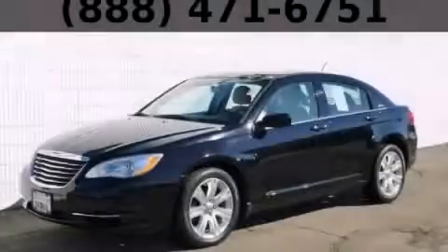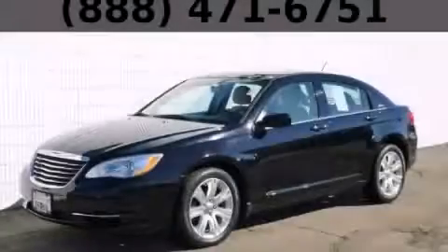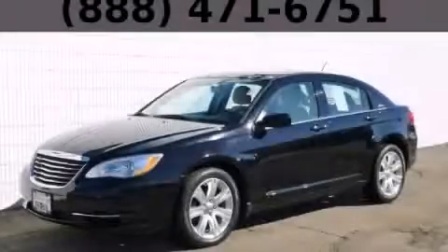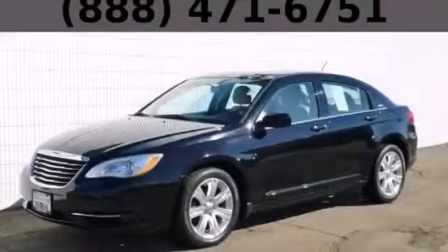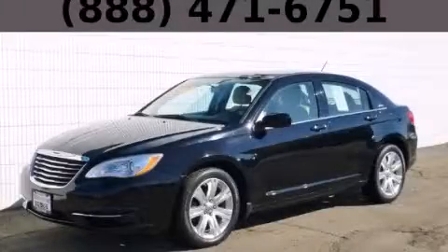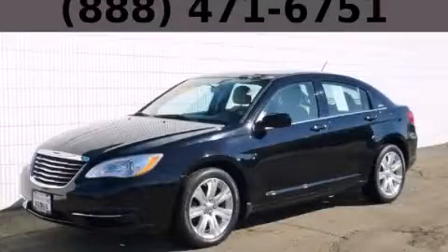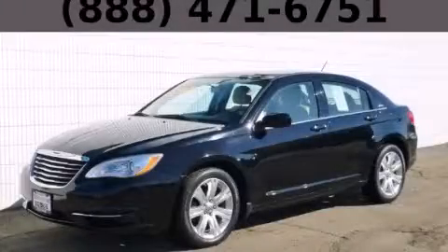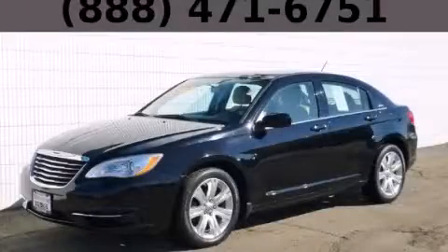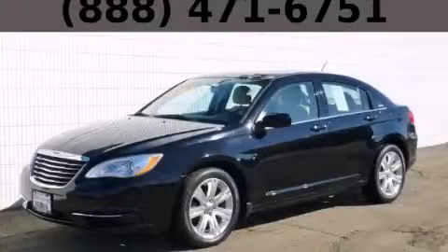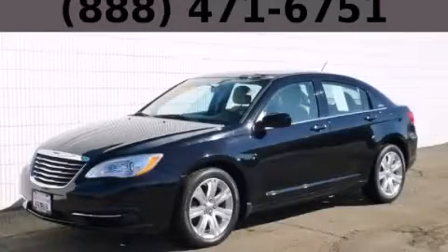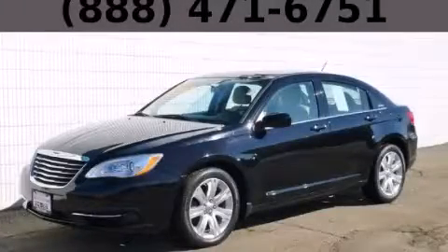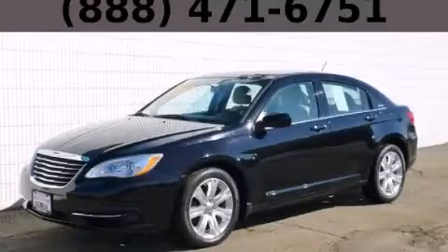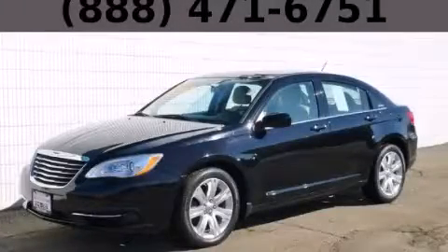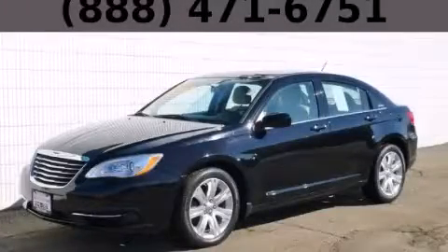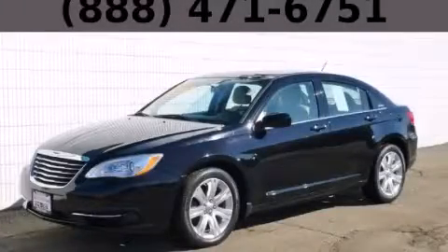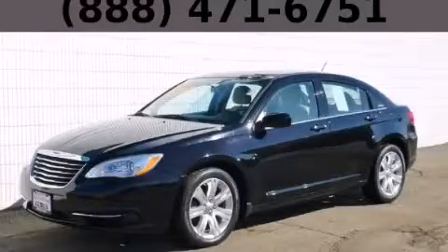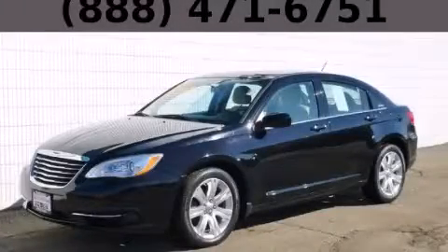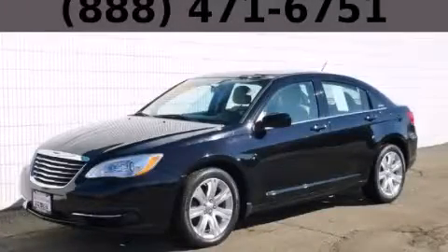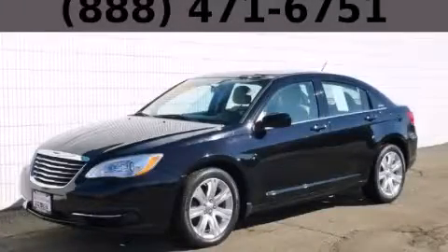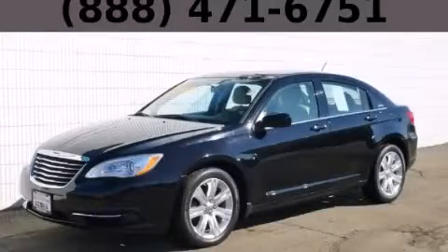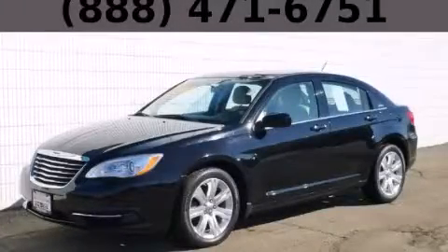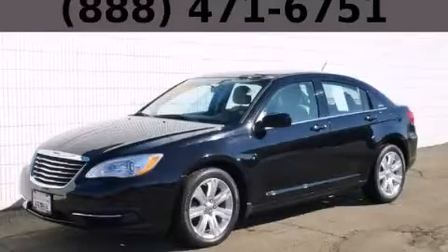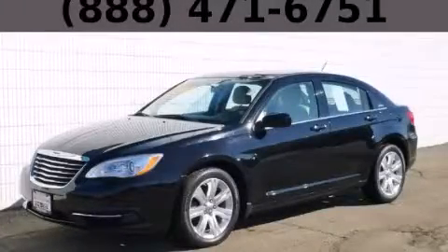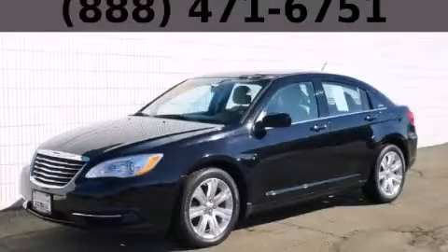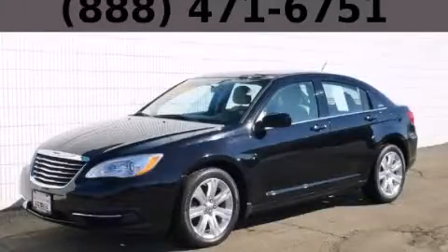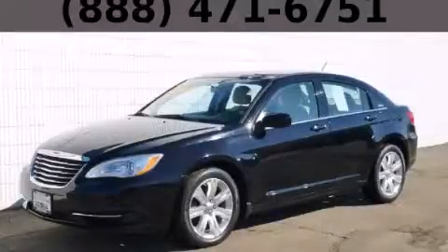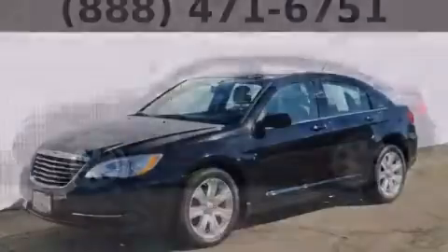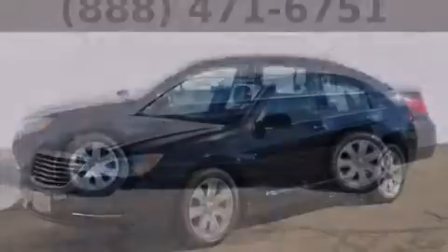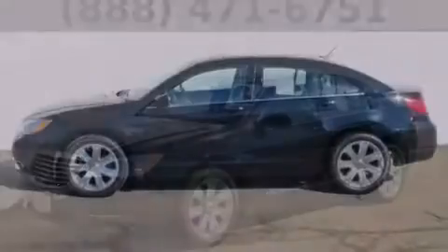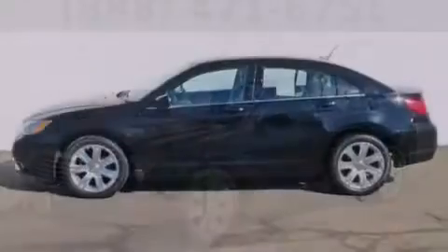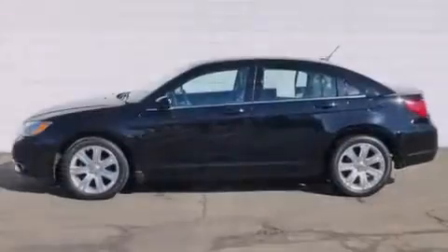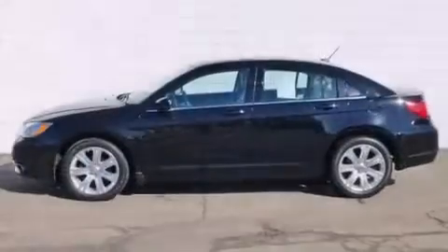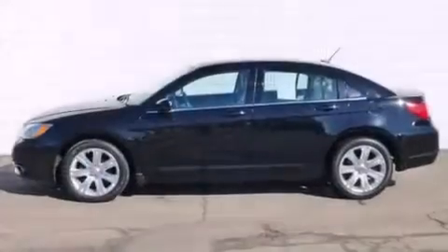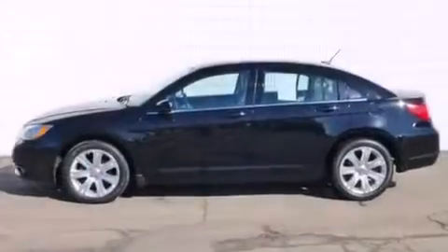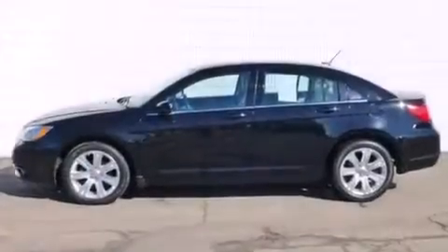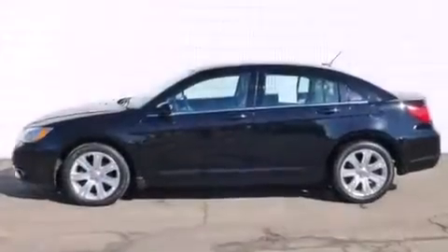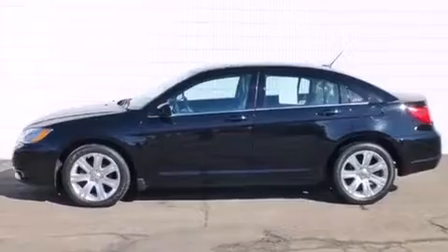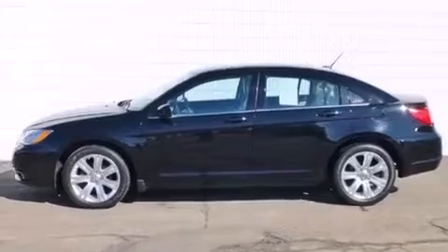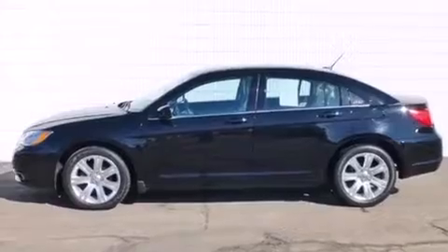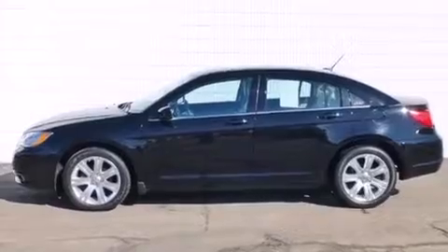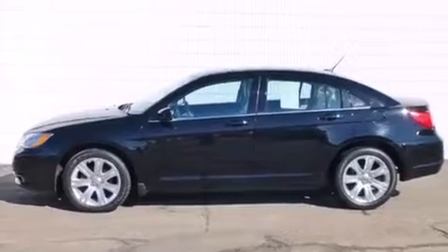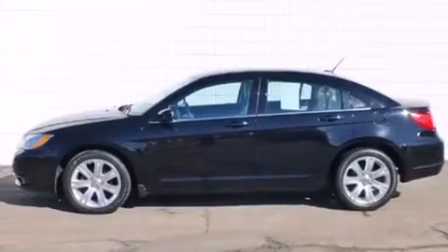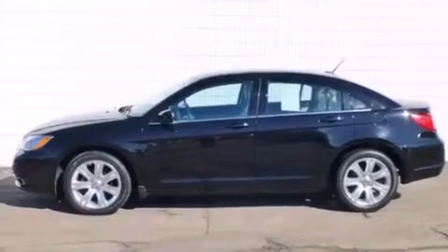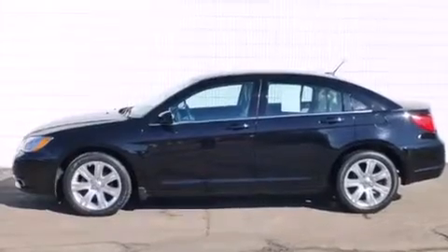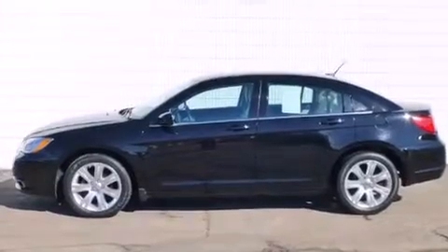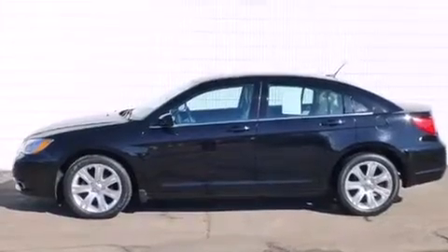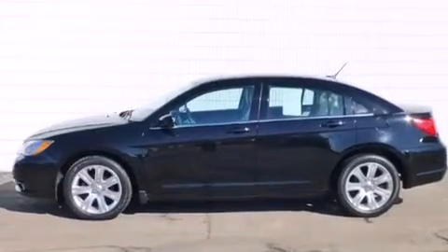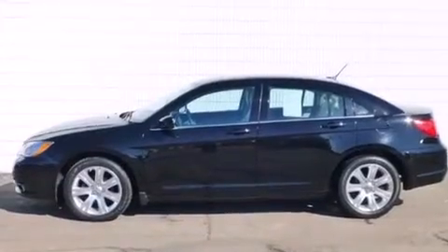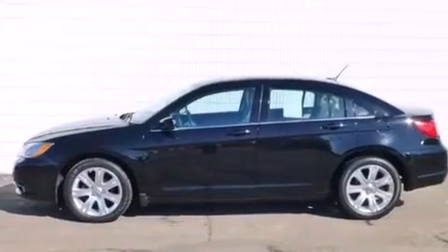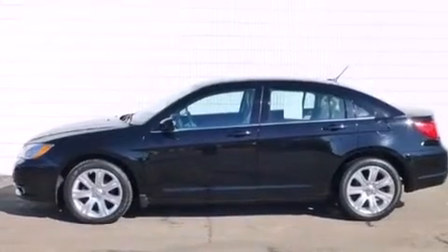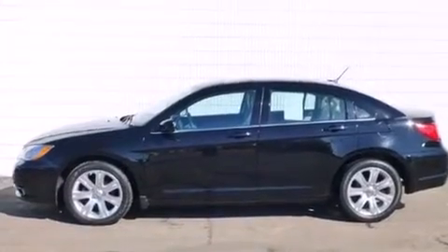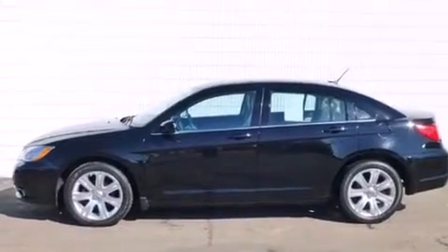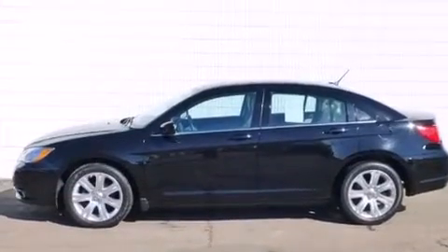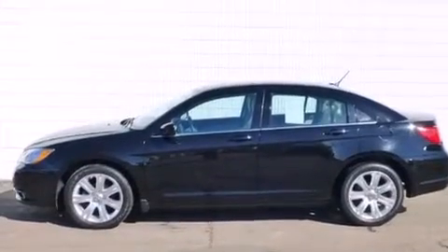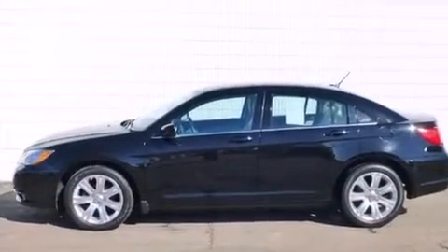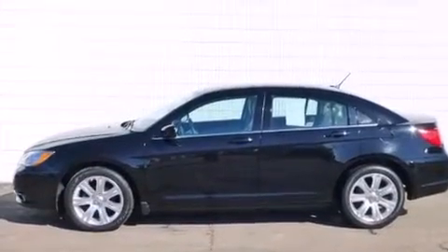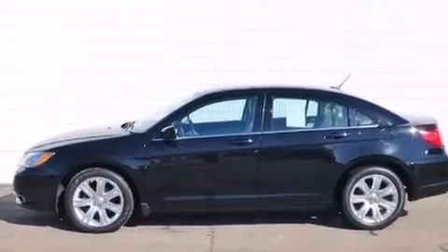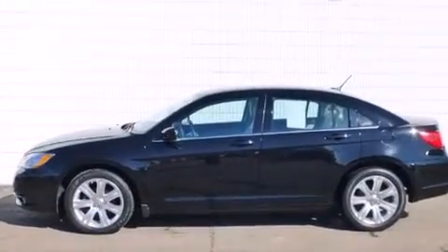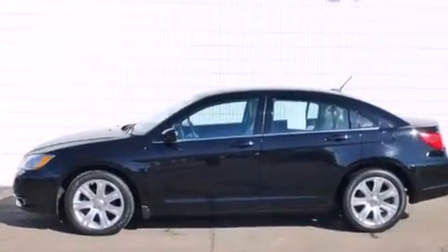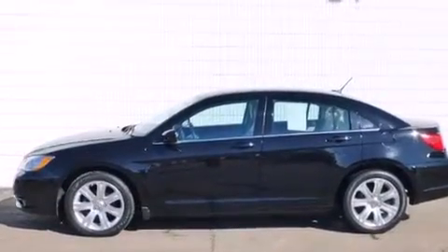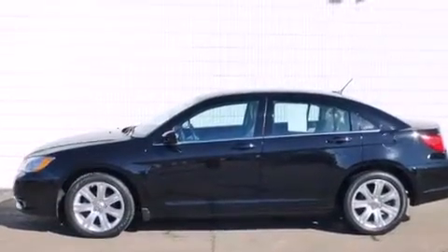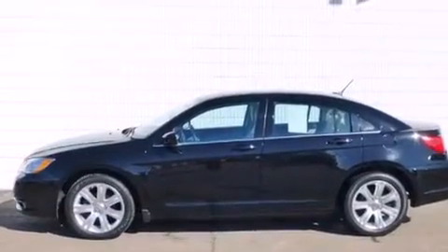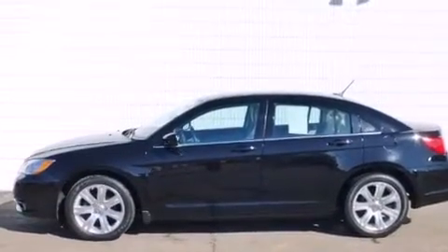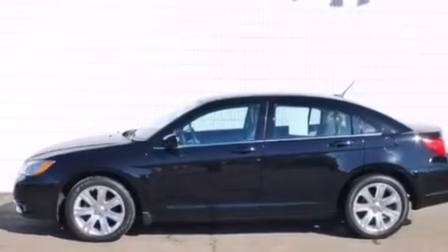This is a 2012 Chrysler 200. It features a 3.6-liter, six-cylinder engine and an automatic transmission.